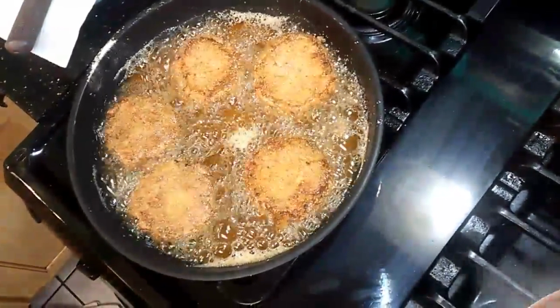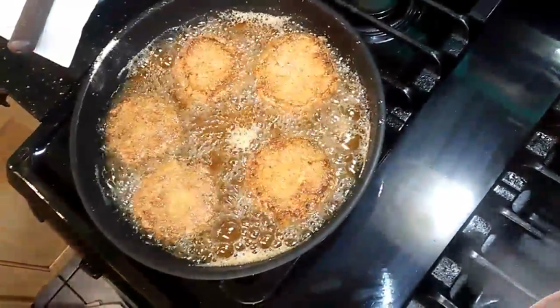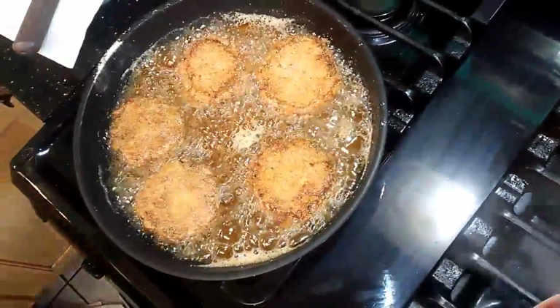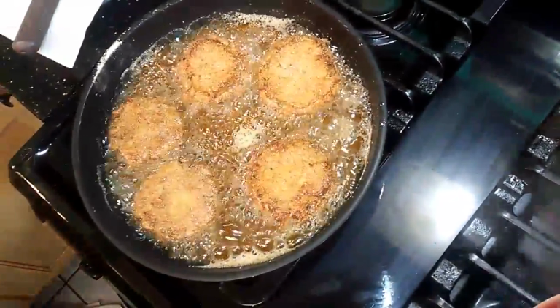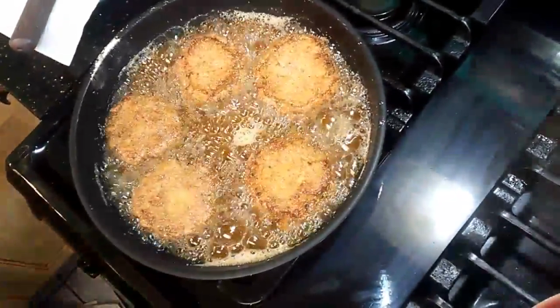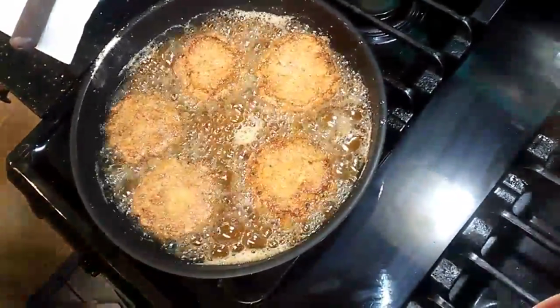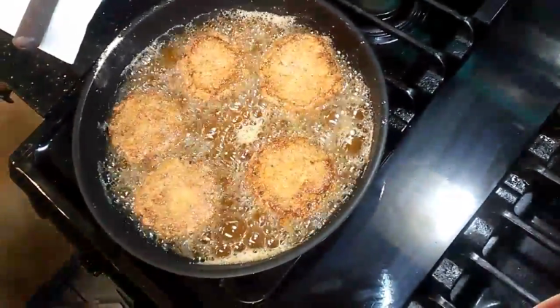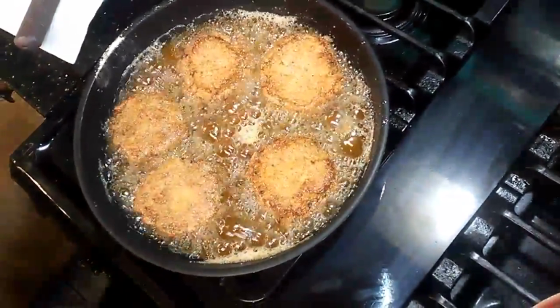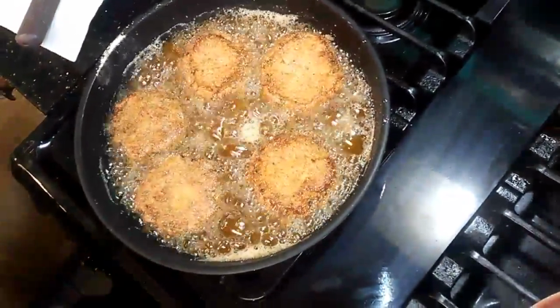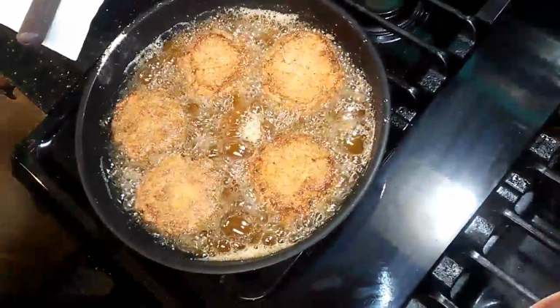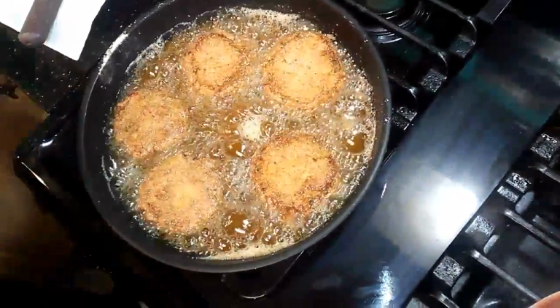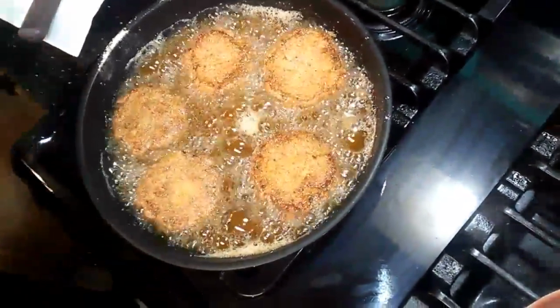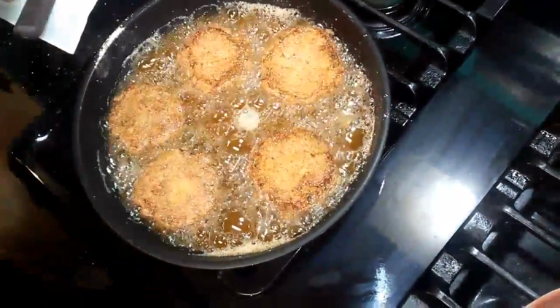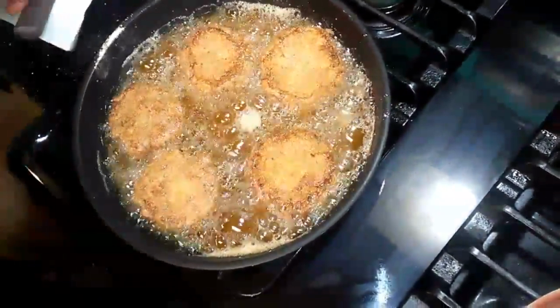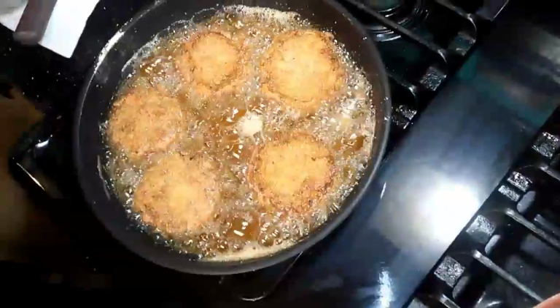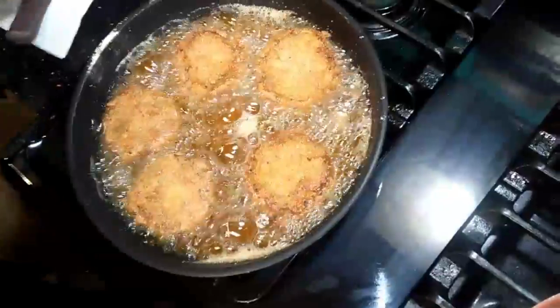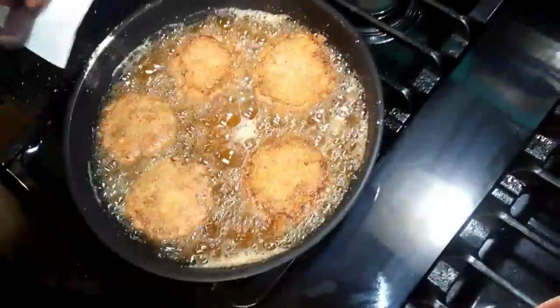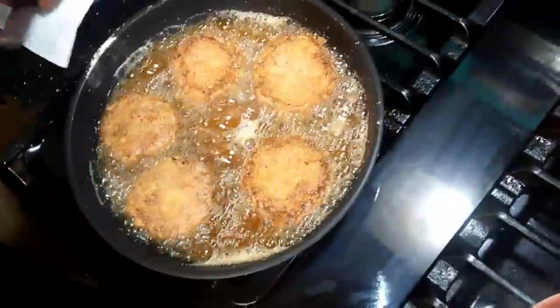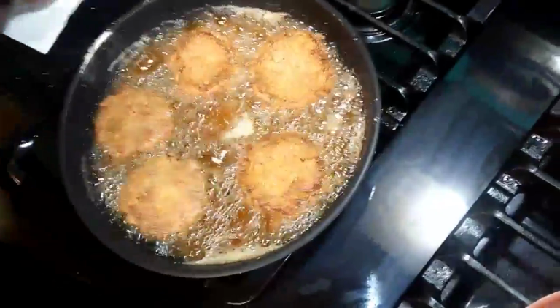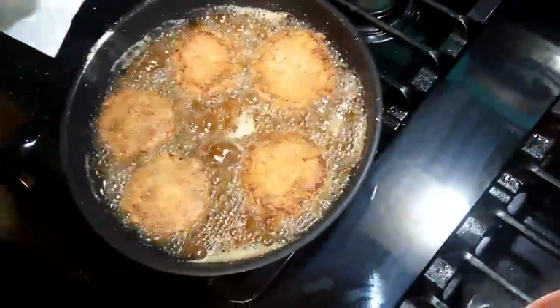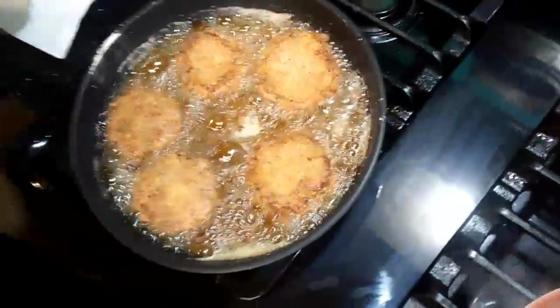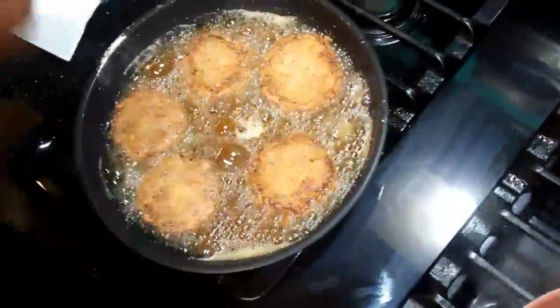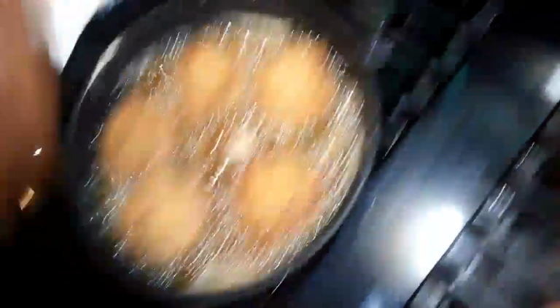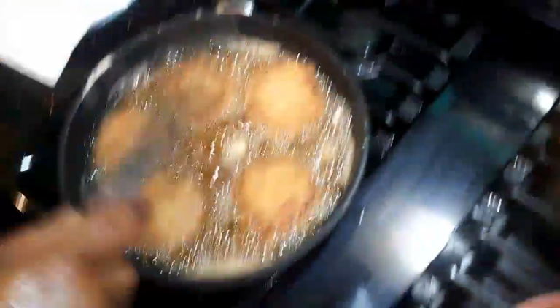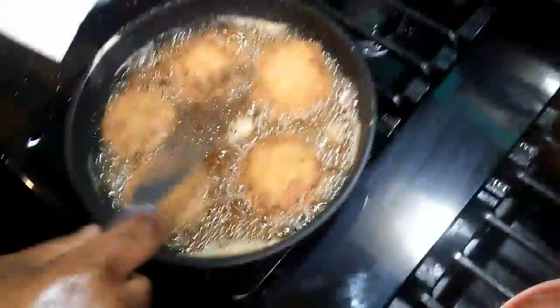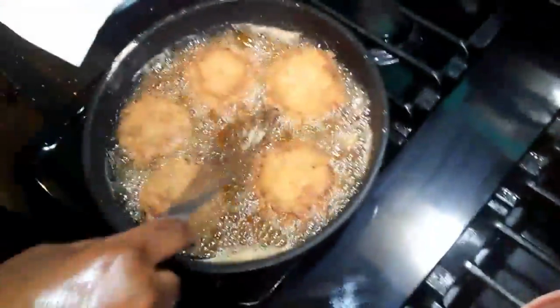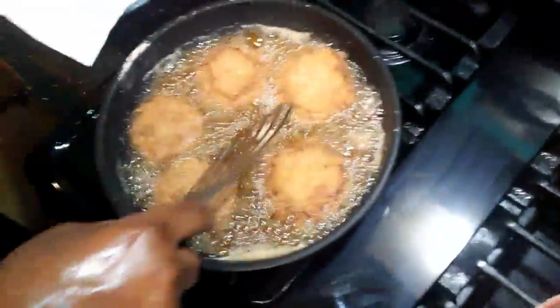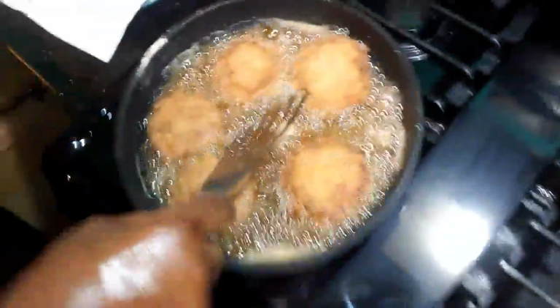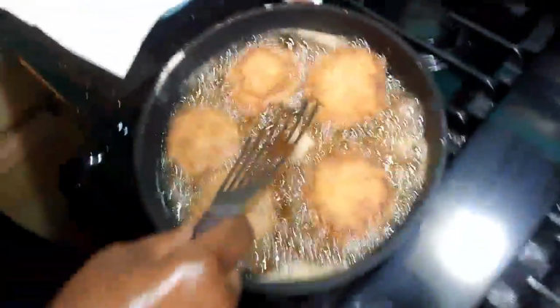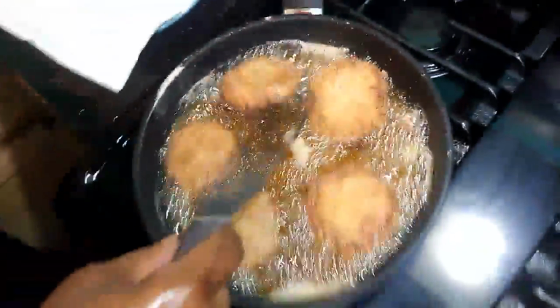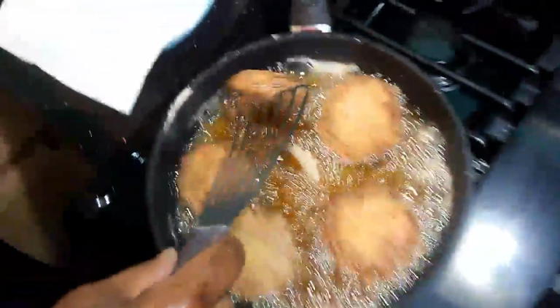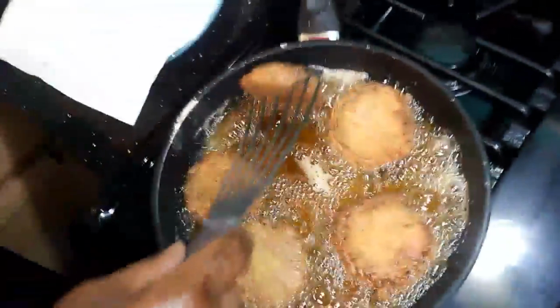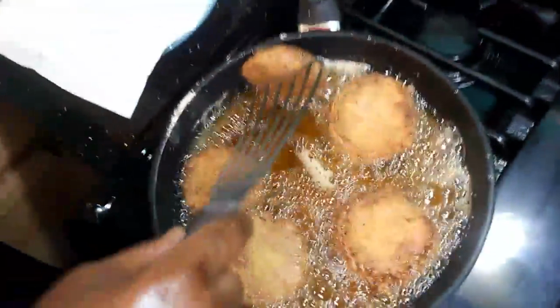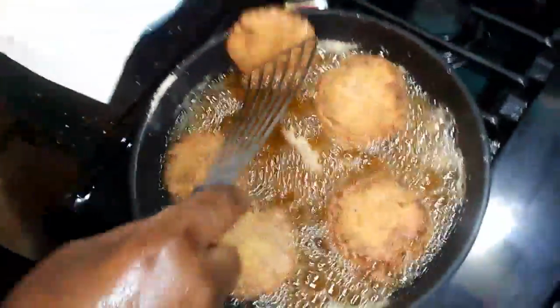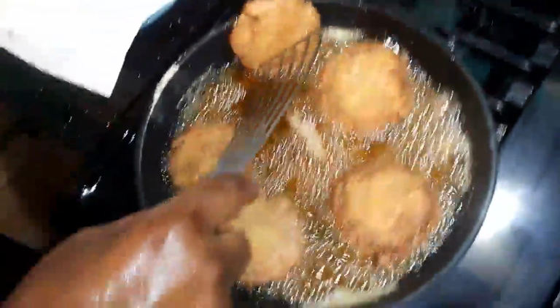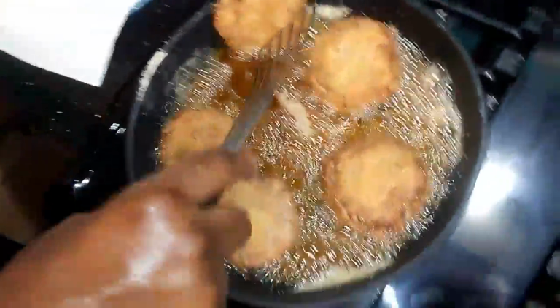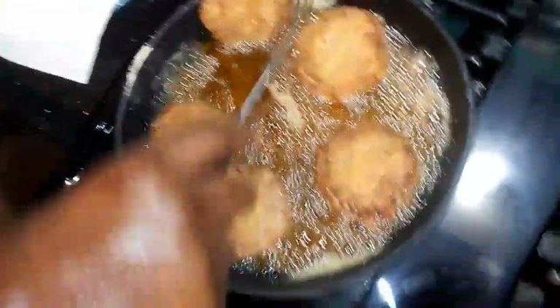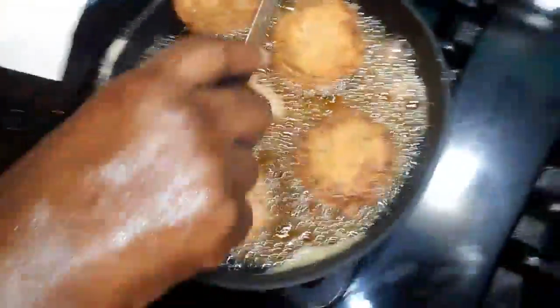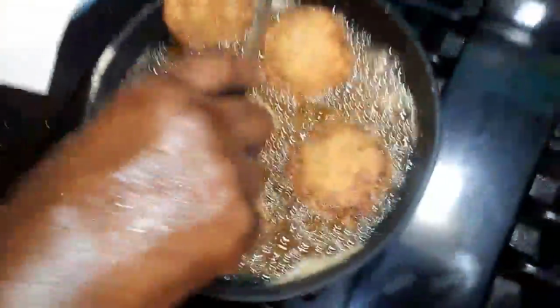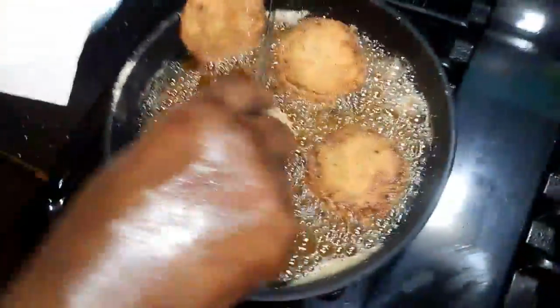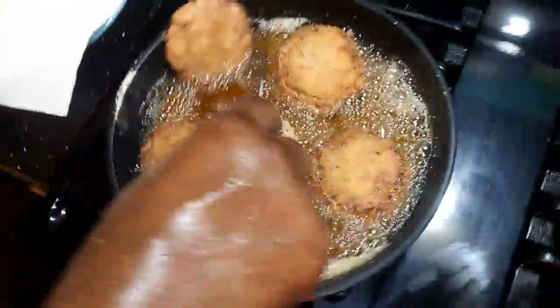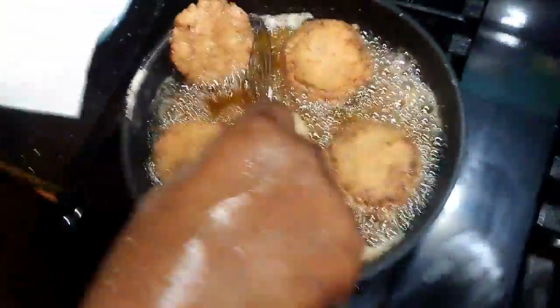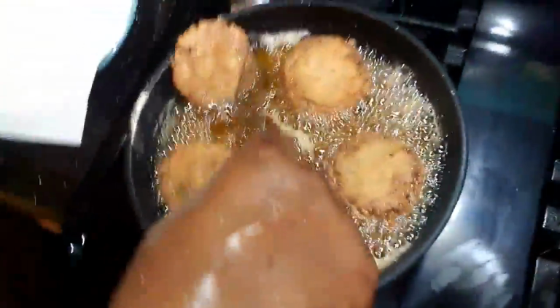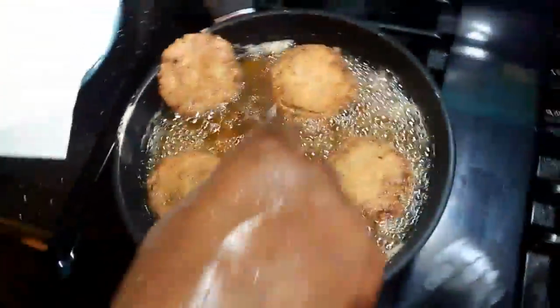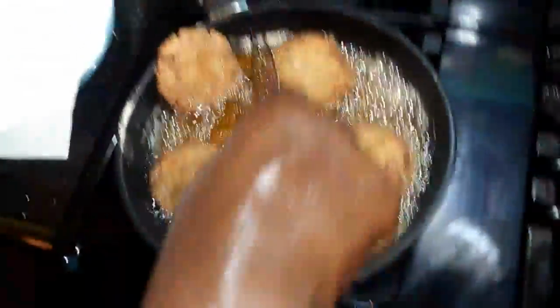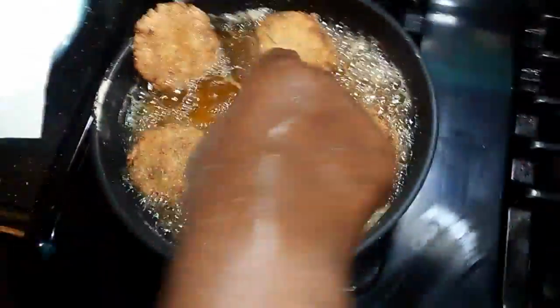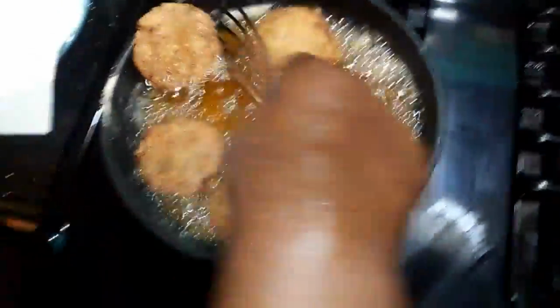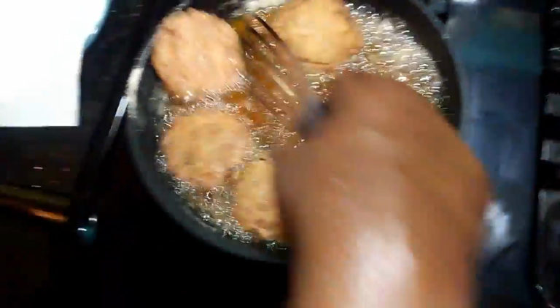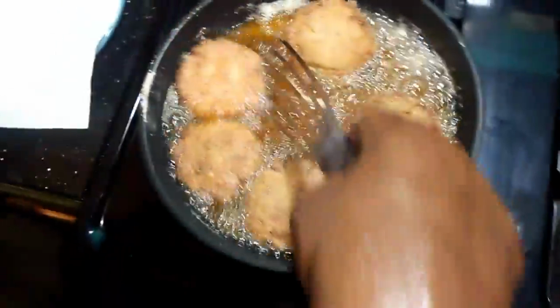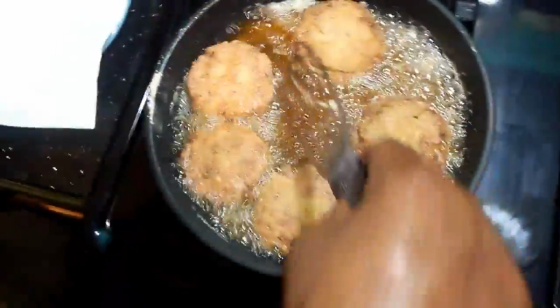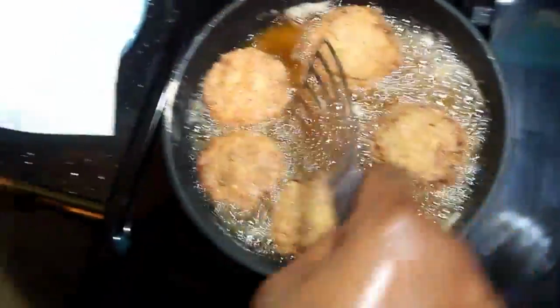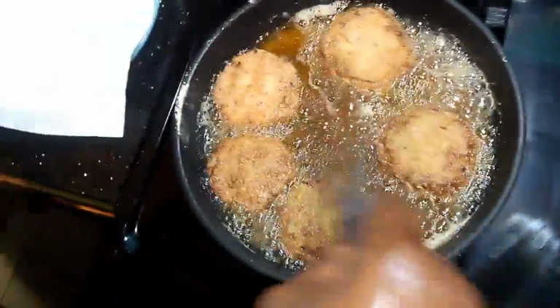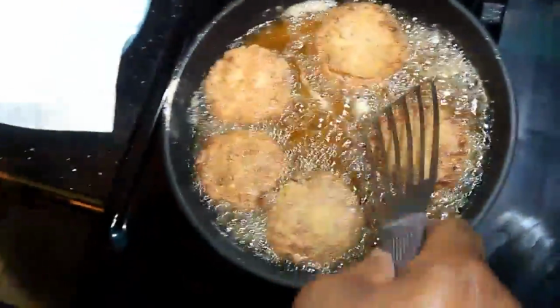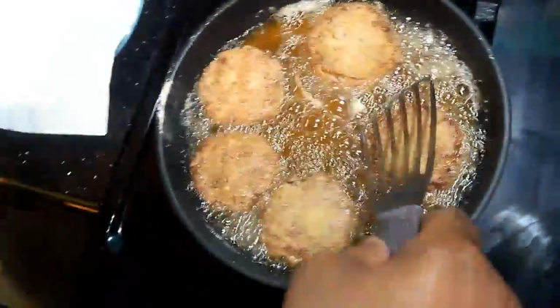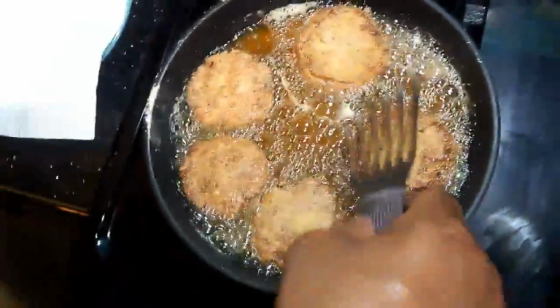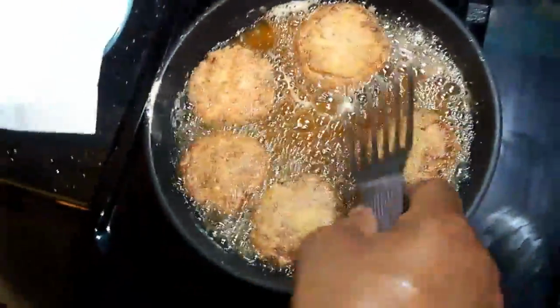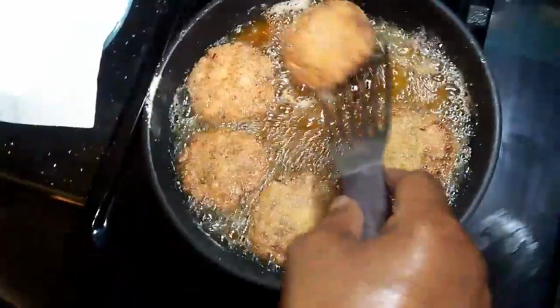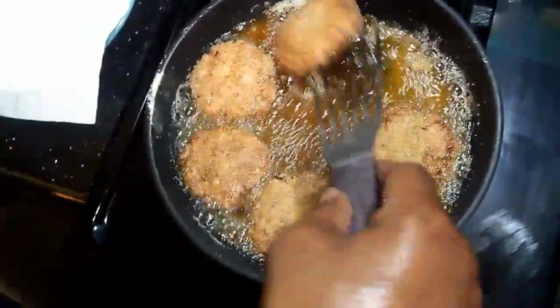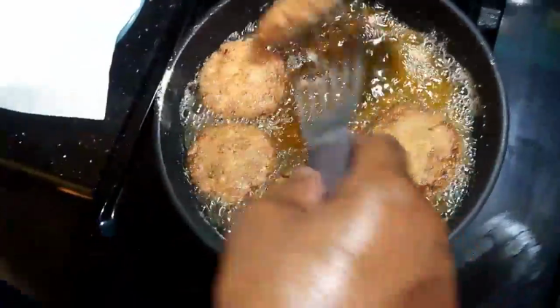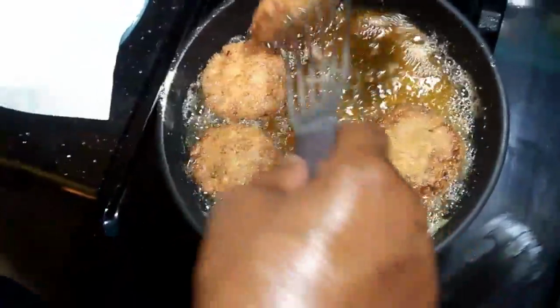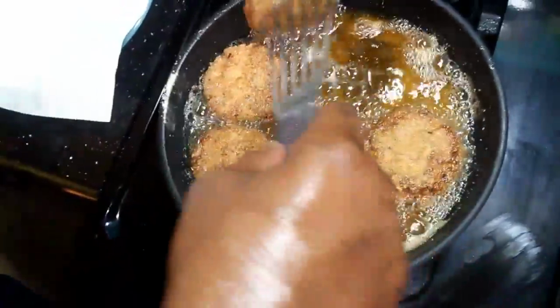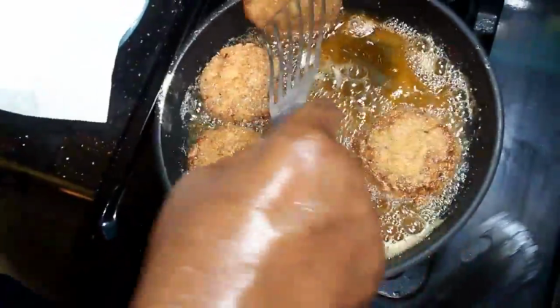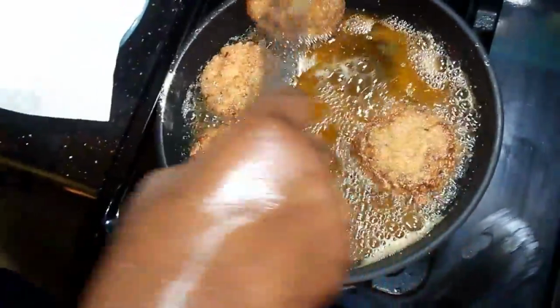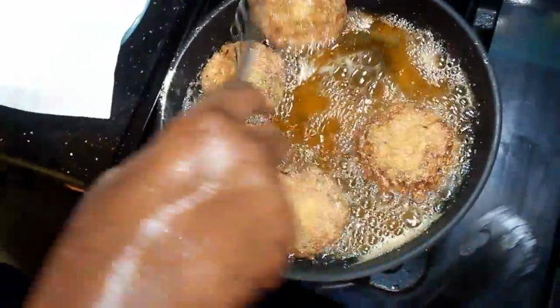We're getting ready to take them out. I'm going to give them one more flip on this side — turn them over one more time.